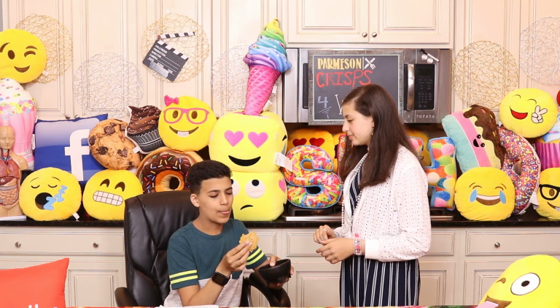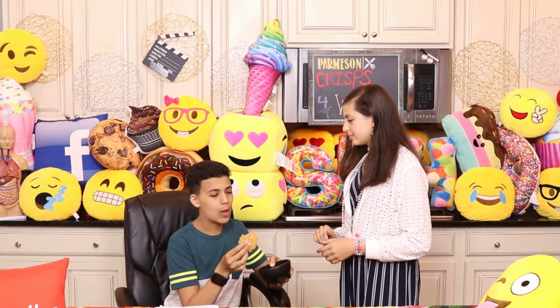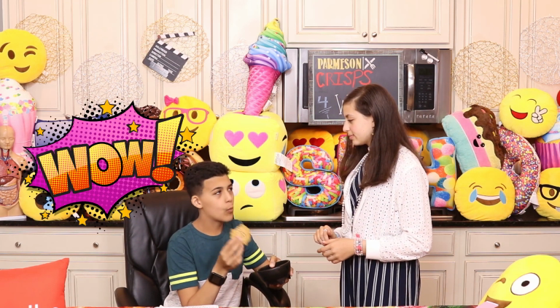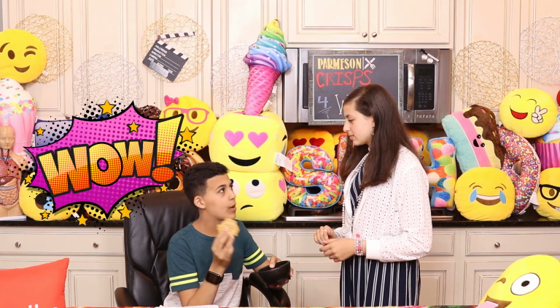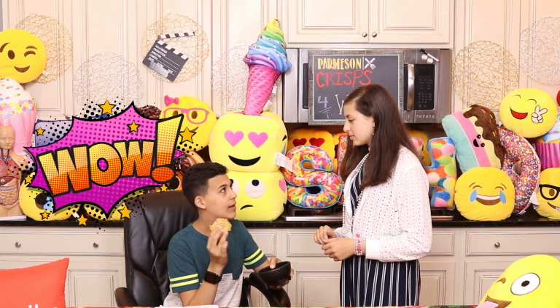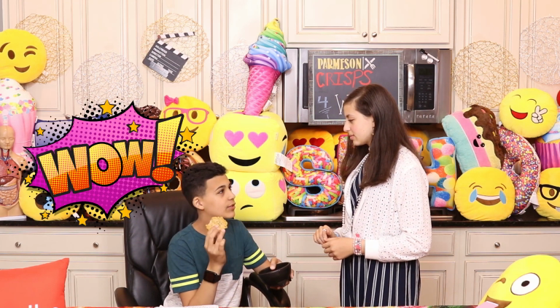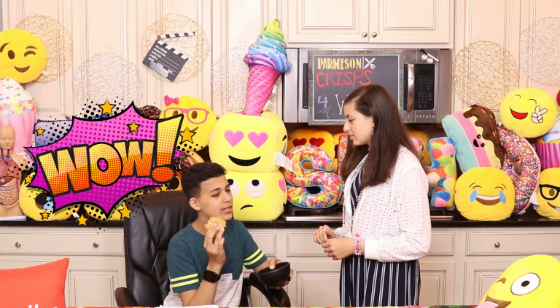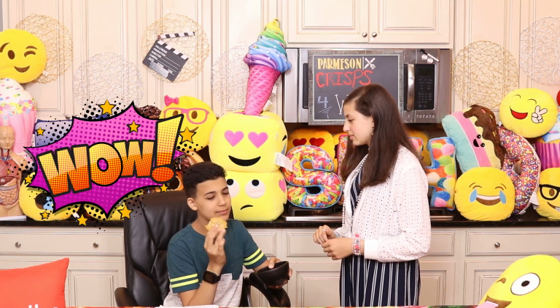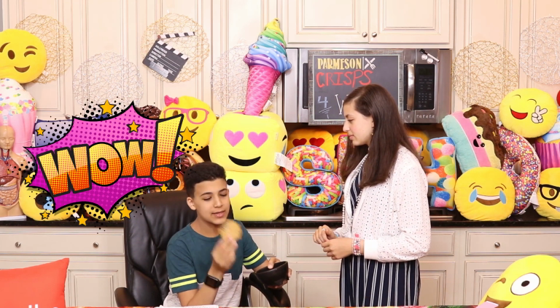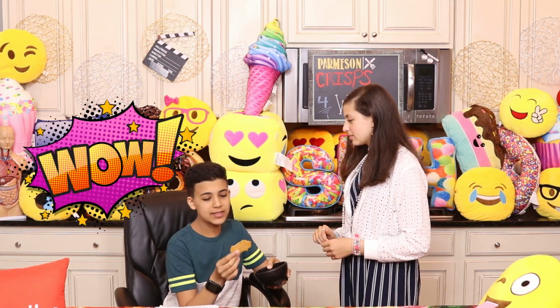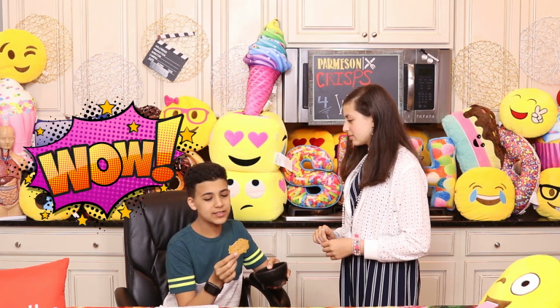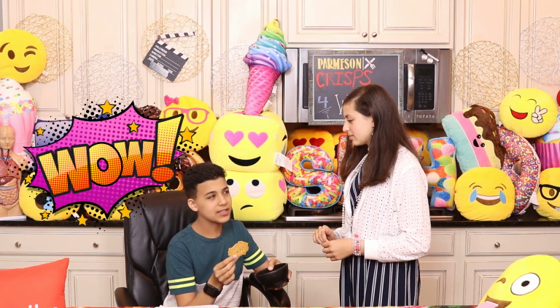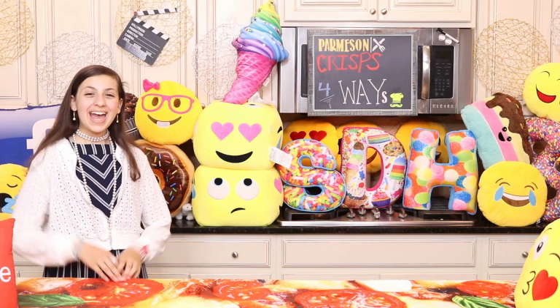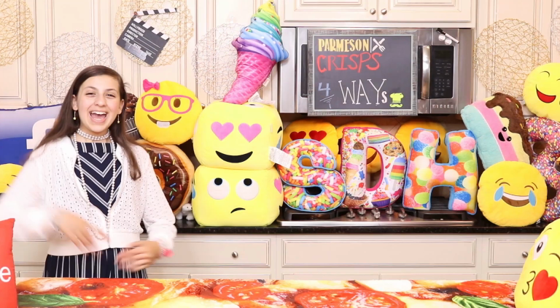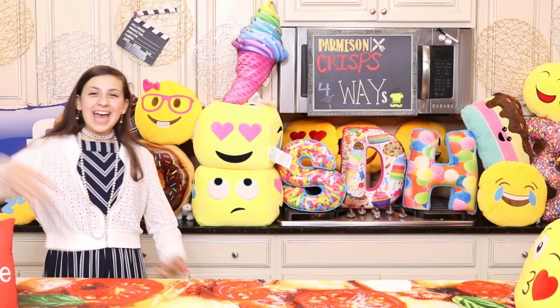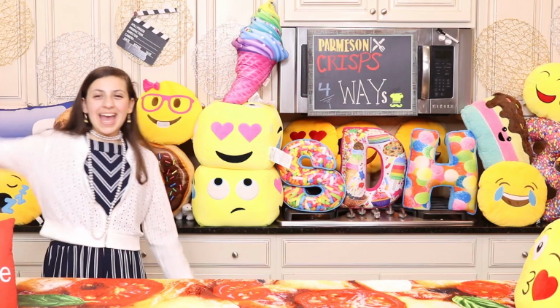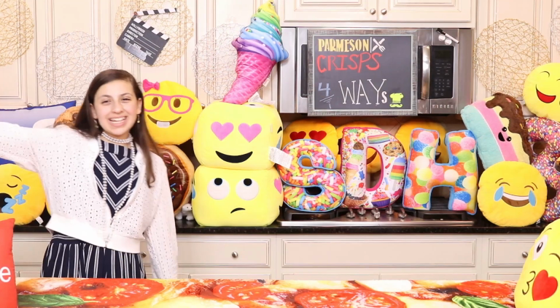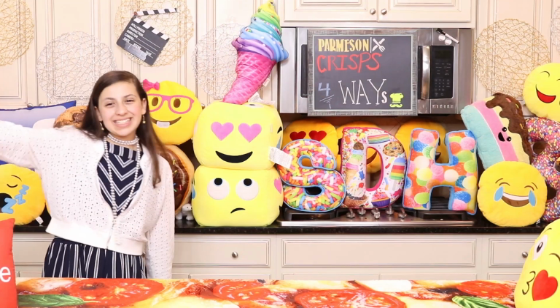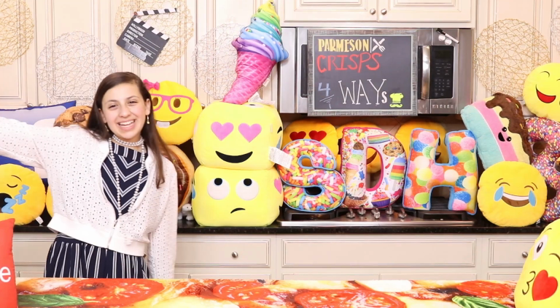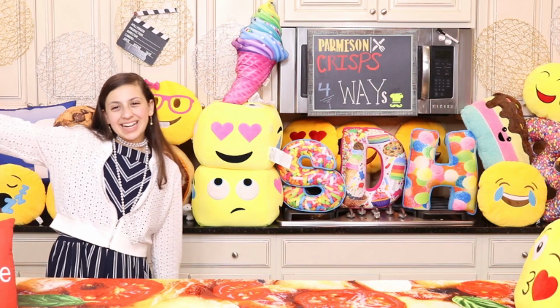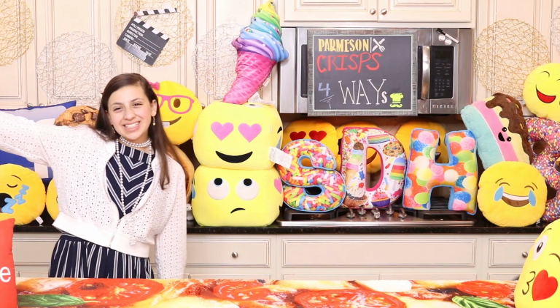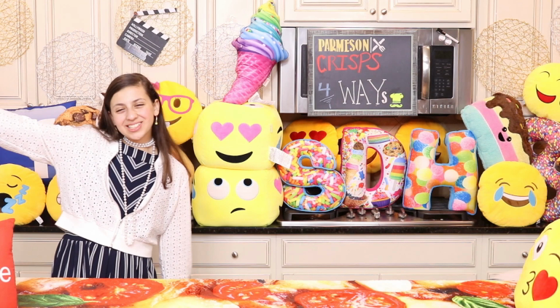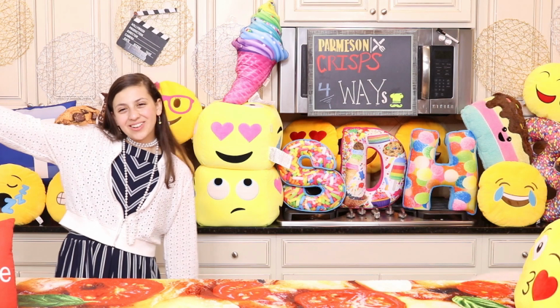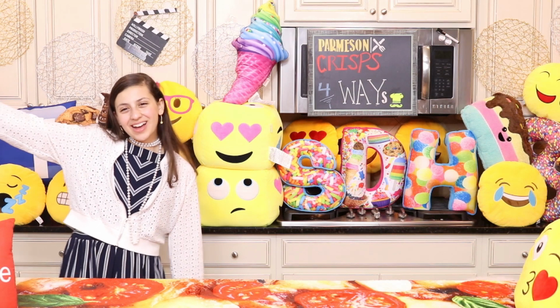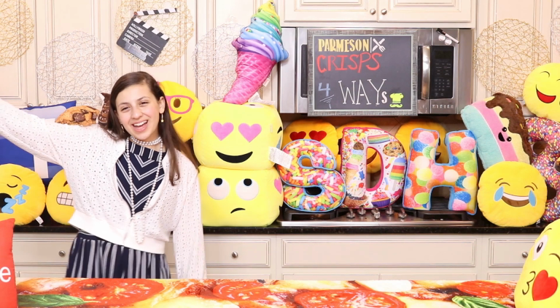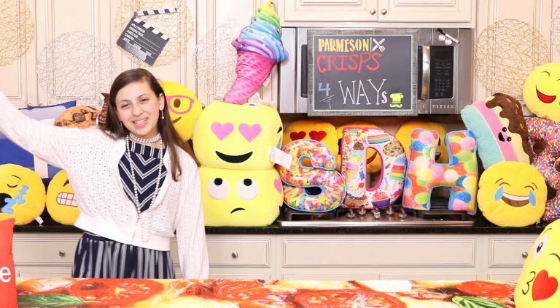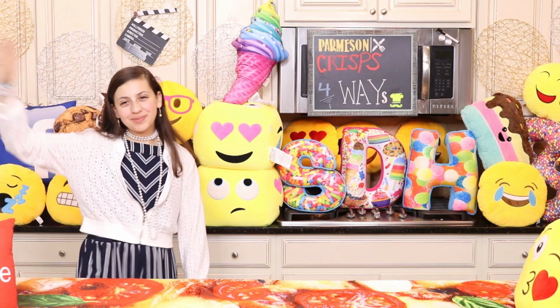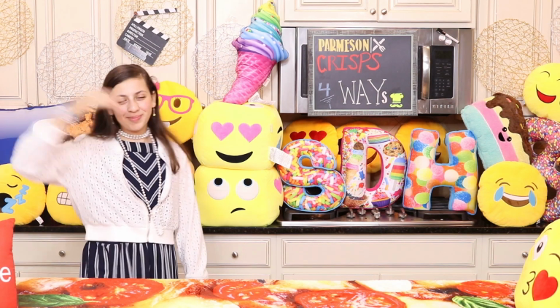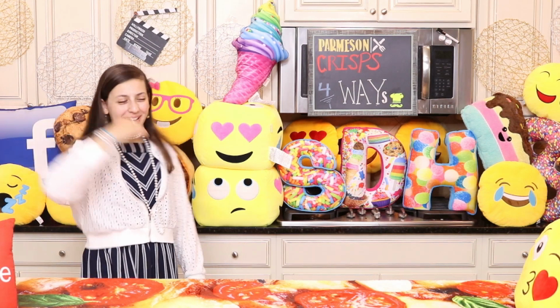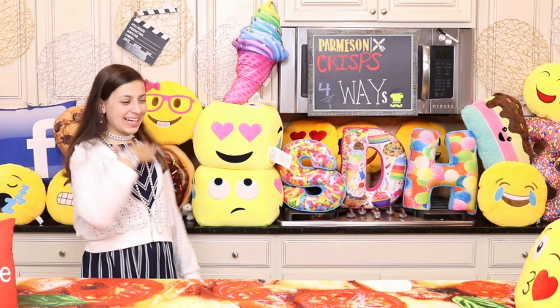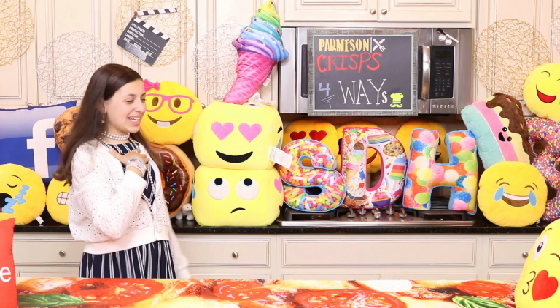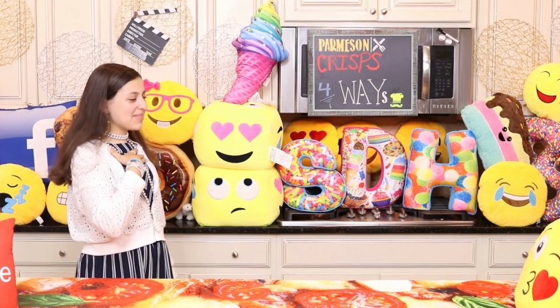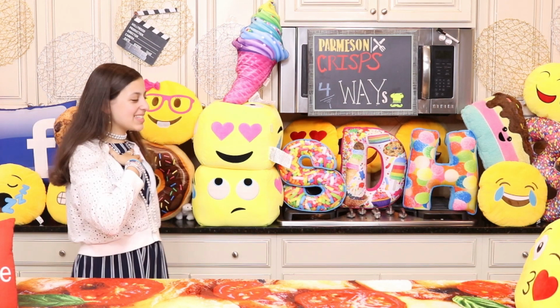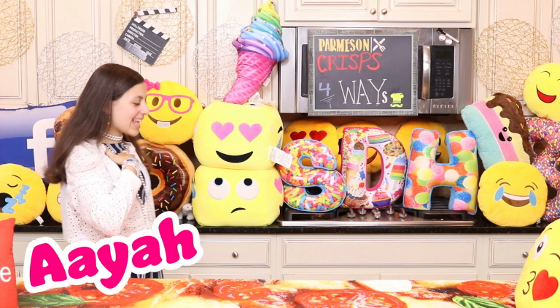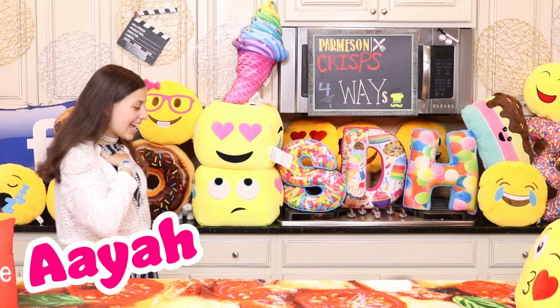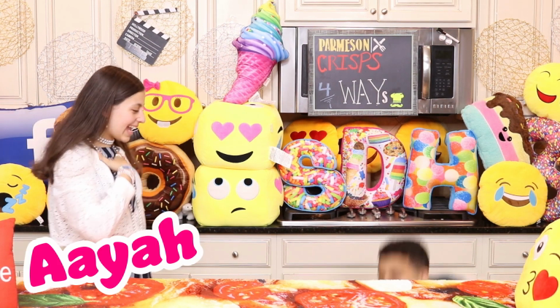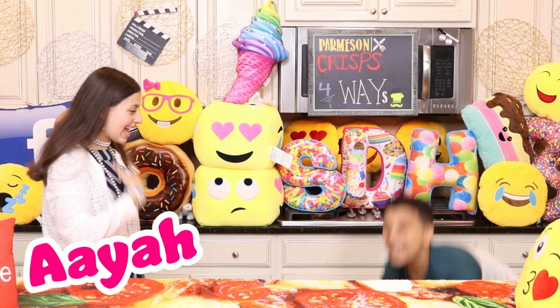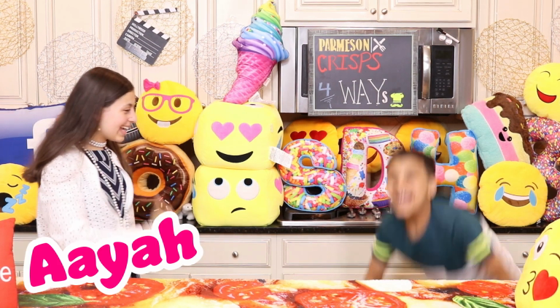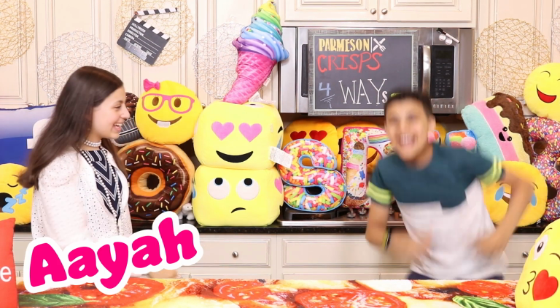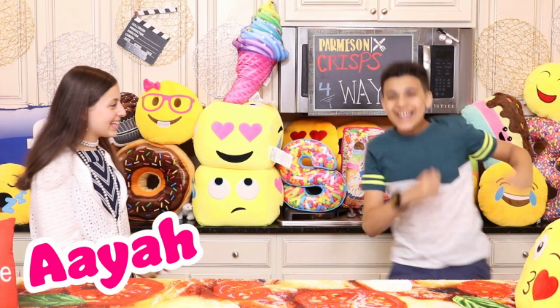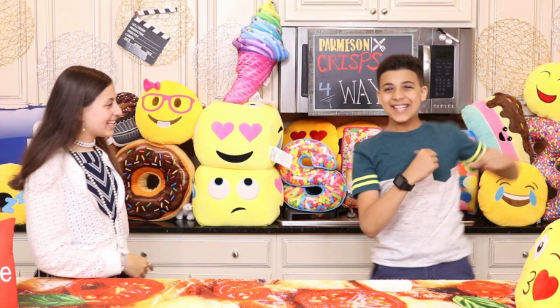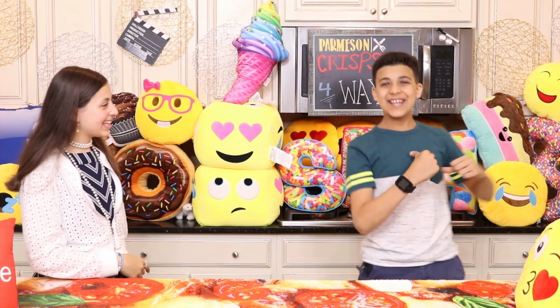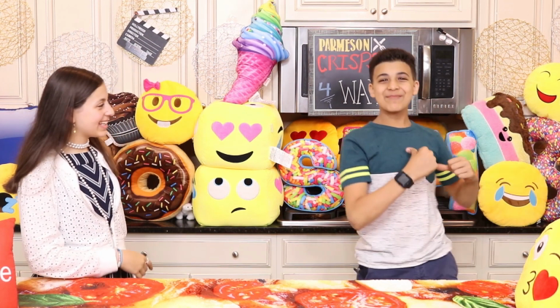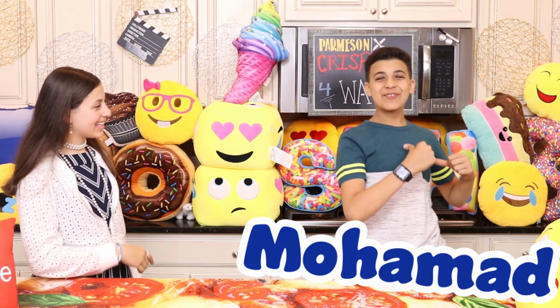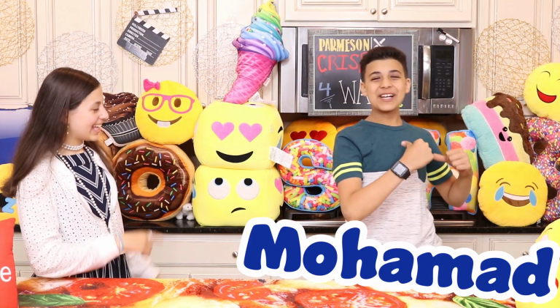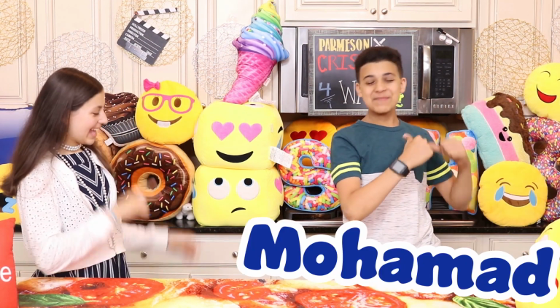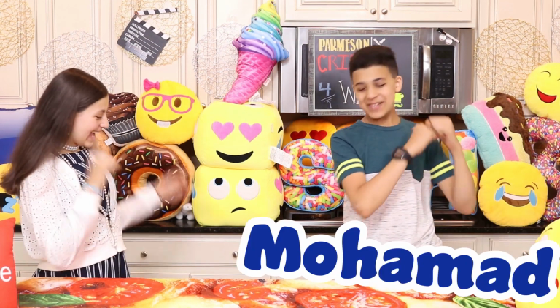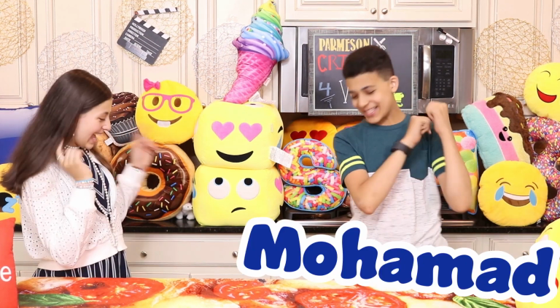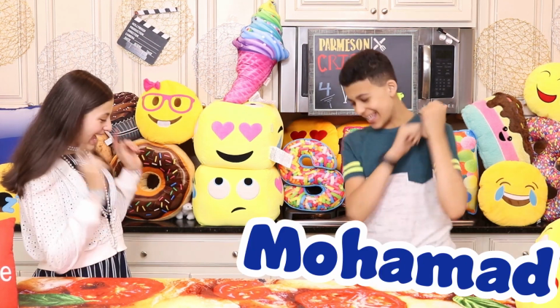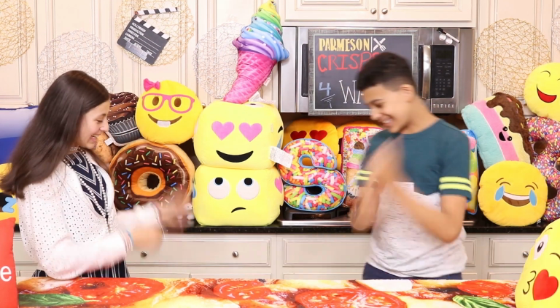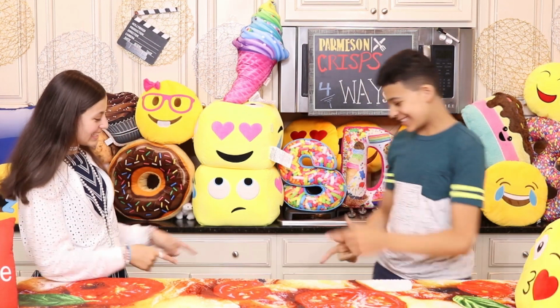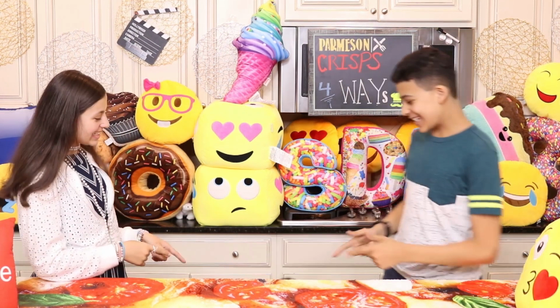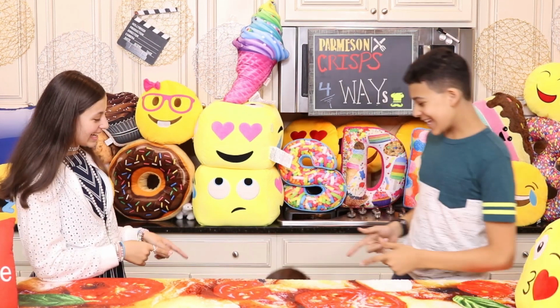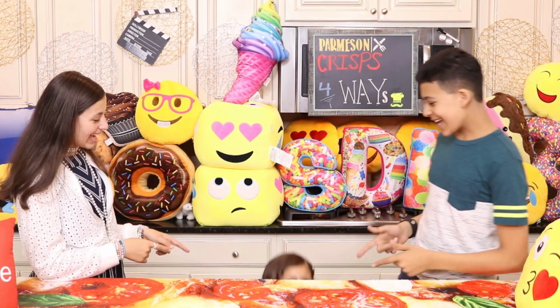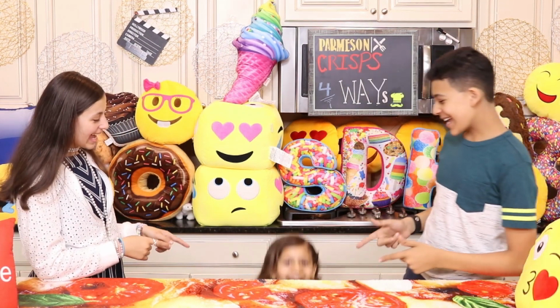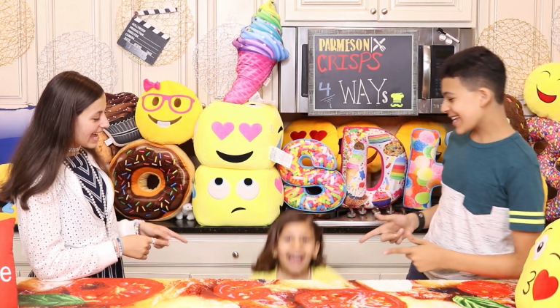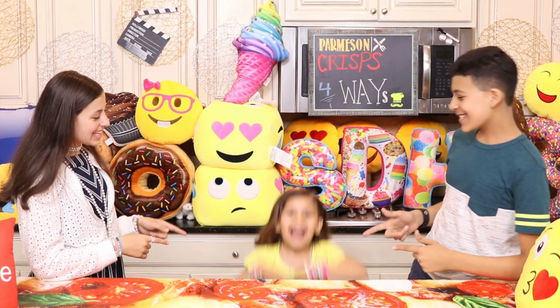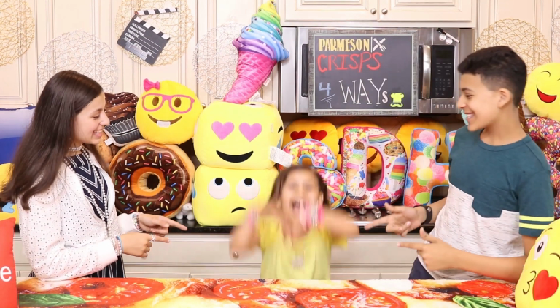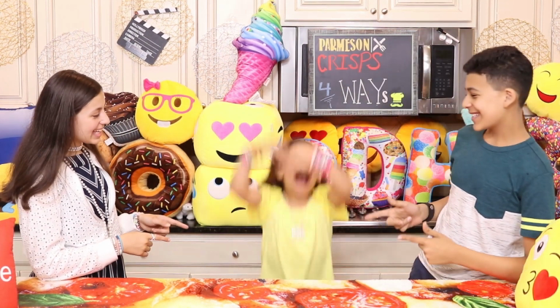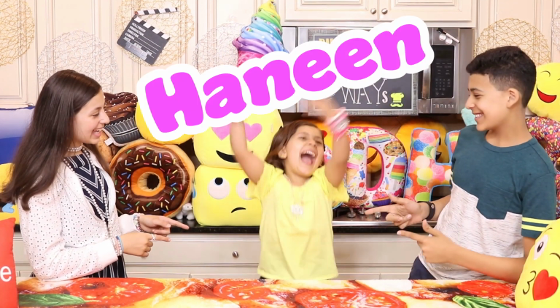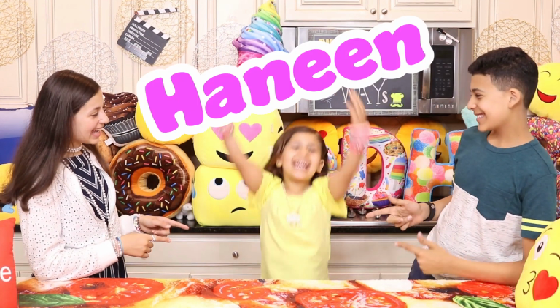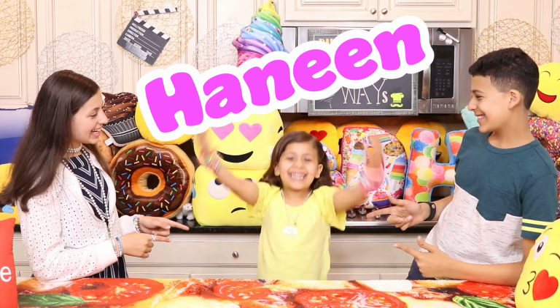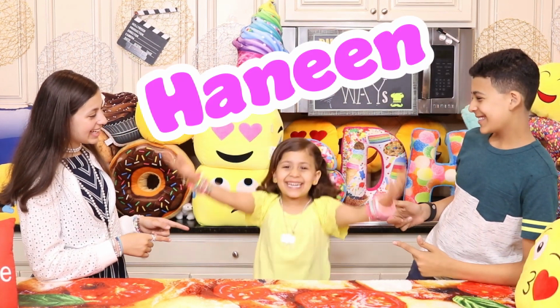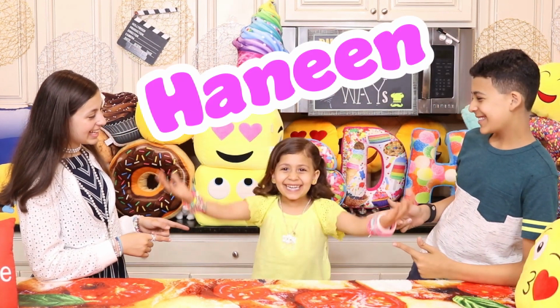Wow, you're amazing. Hey STH Squad, my name is Aya. And I'm Diamond. And she is... Honey!